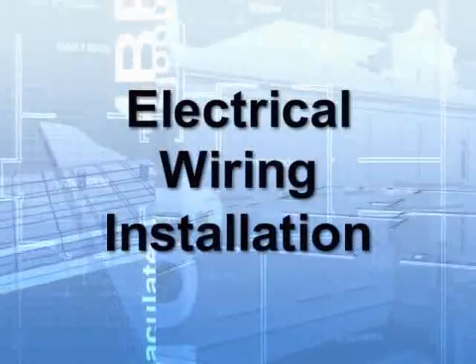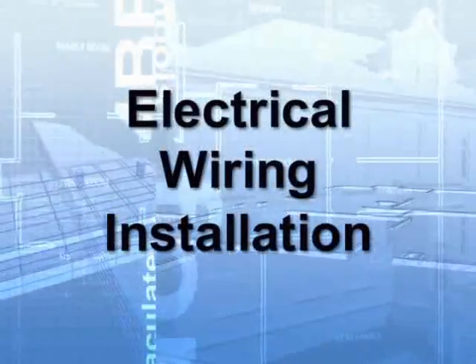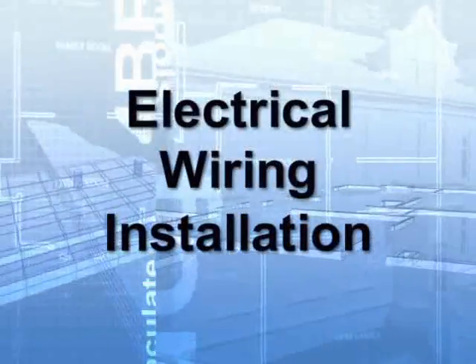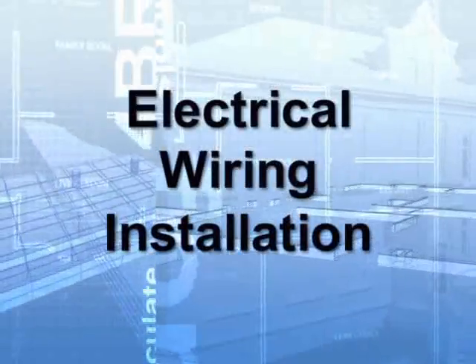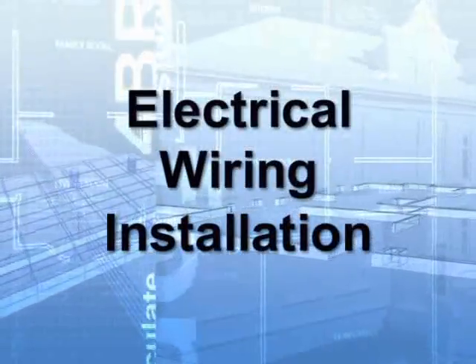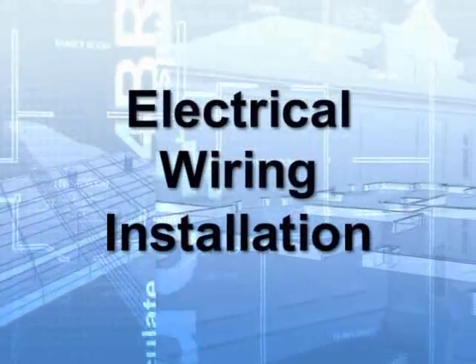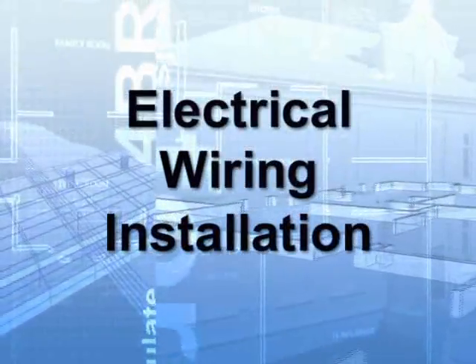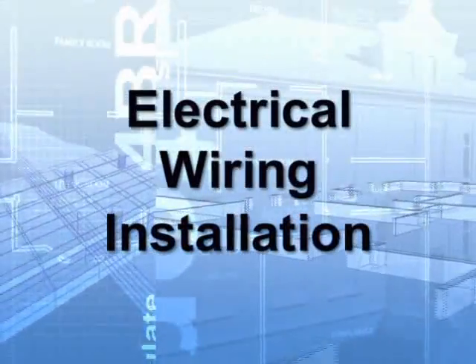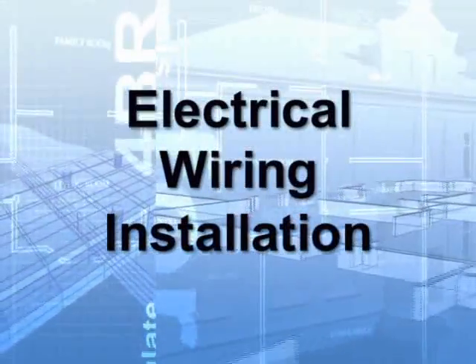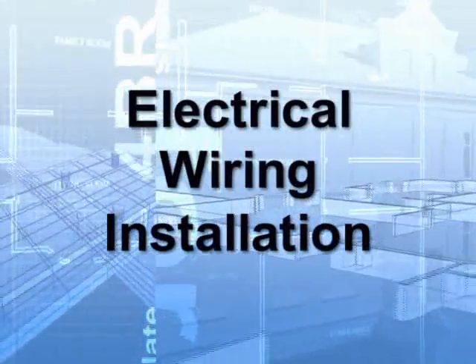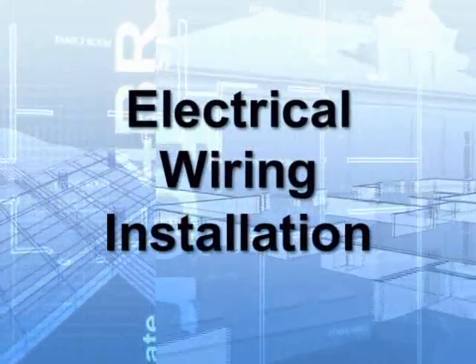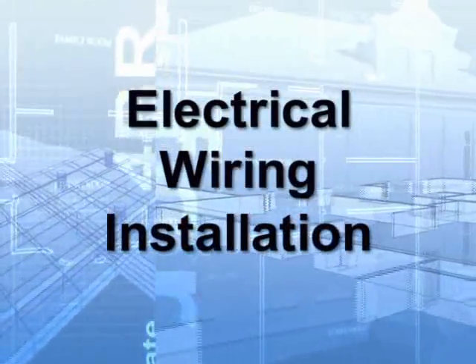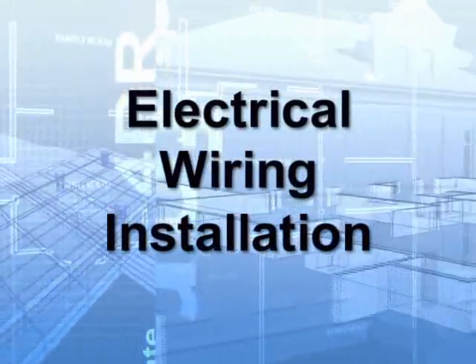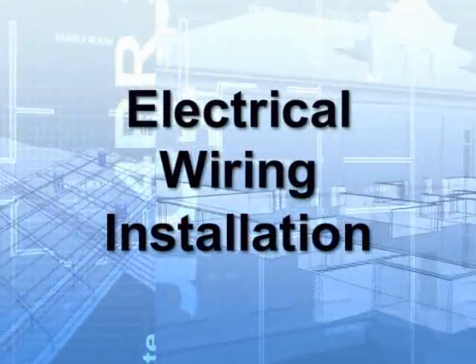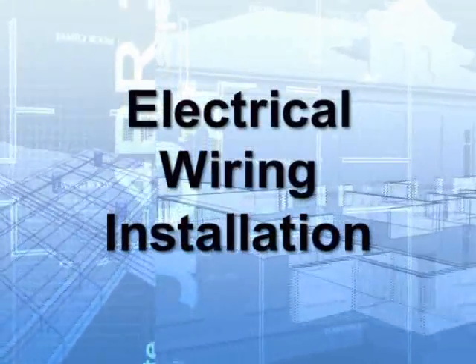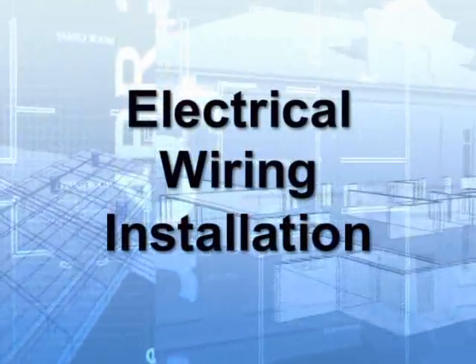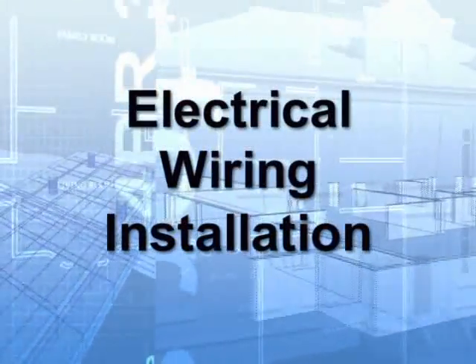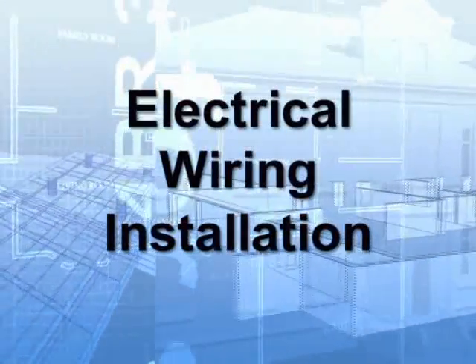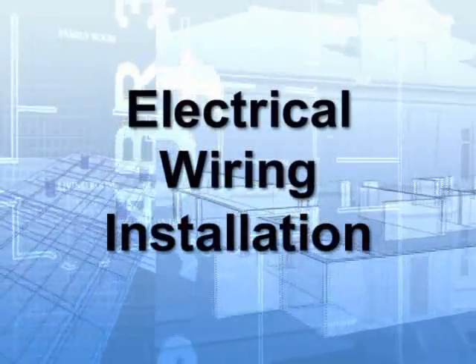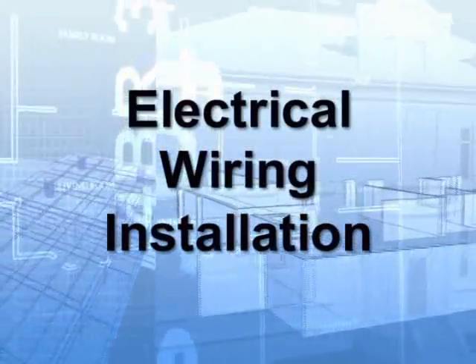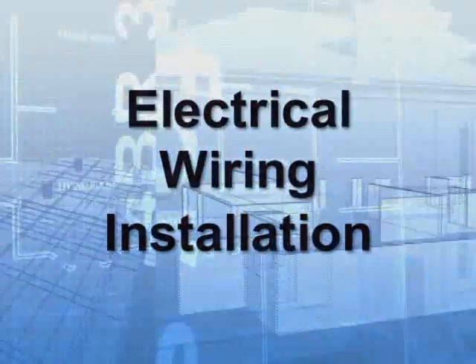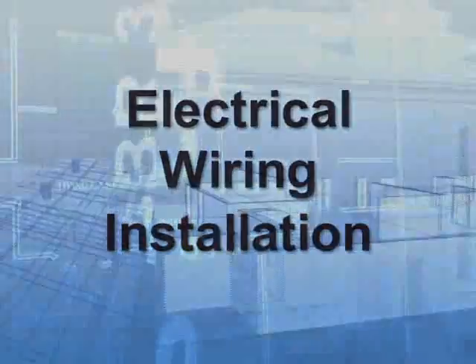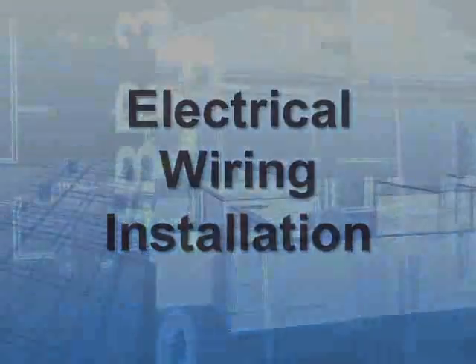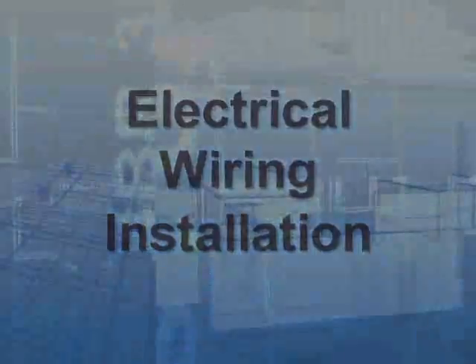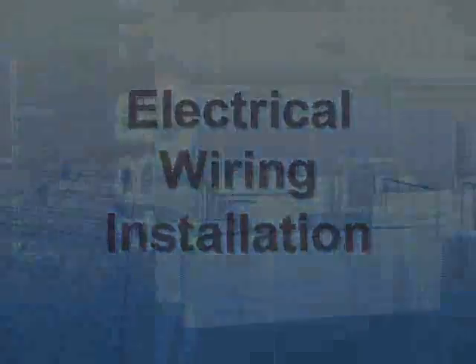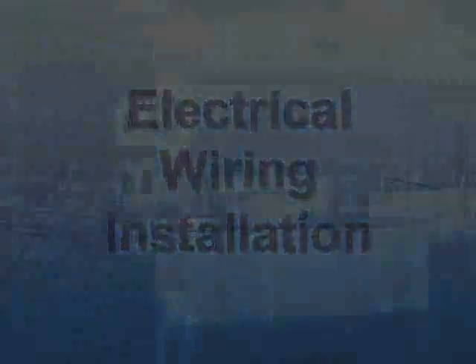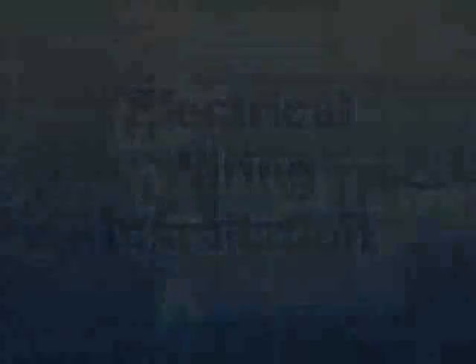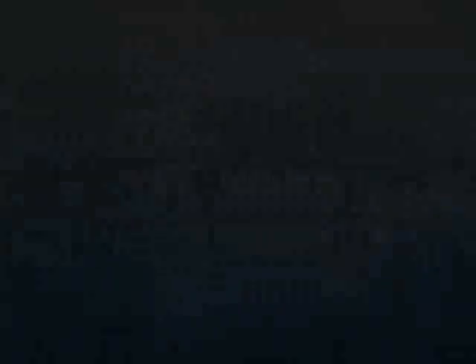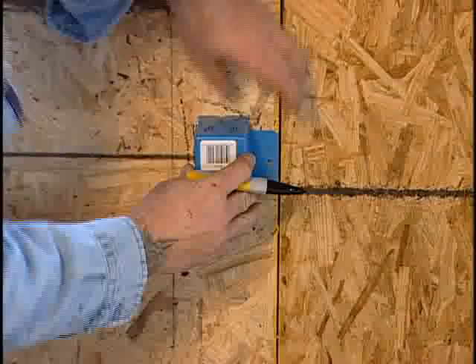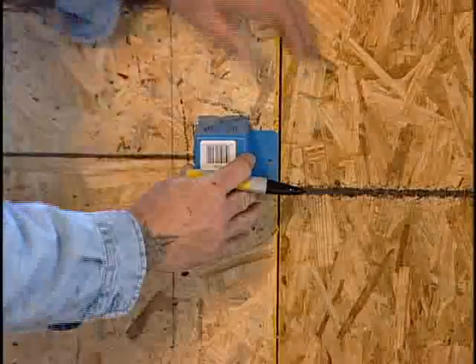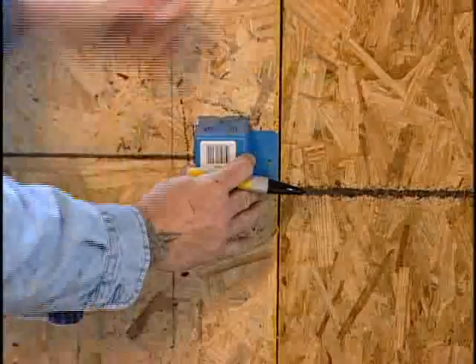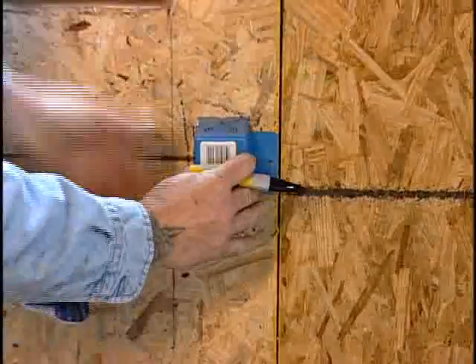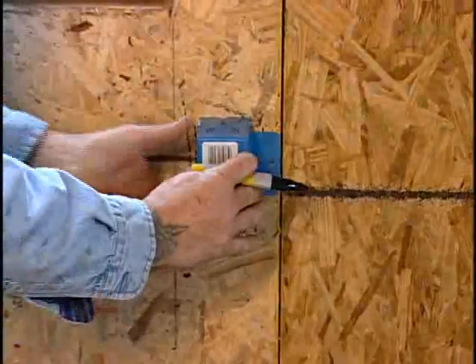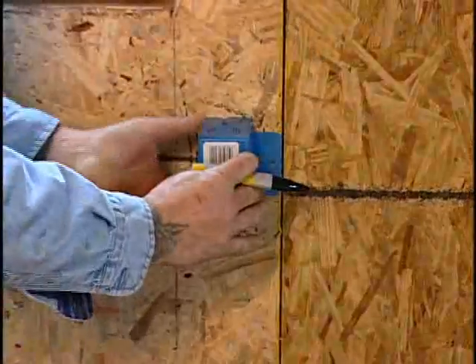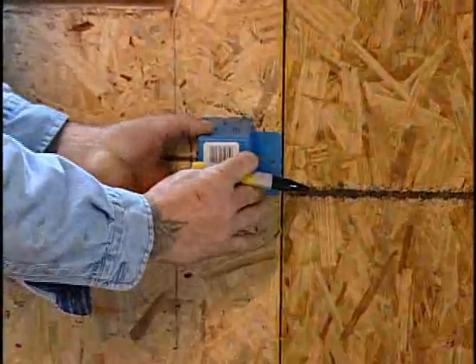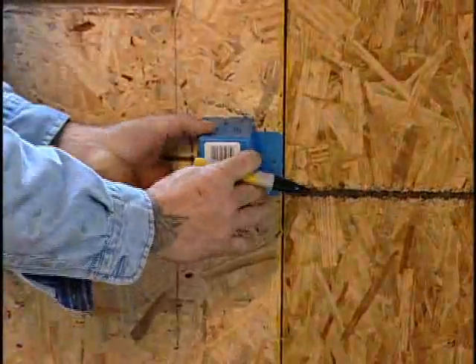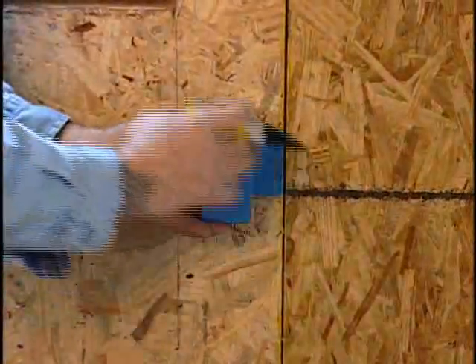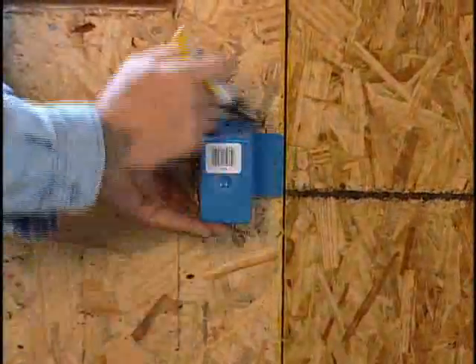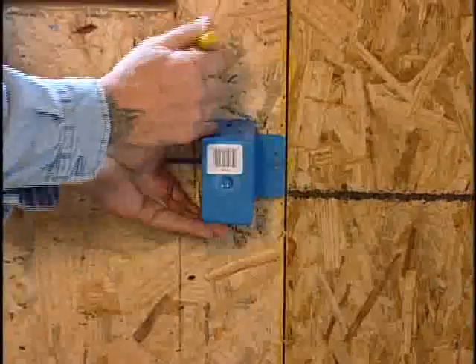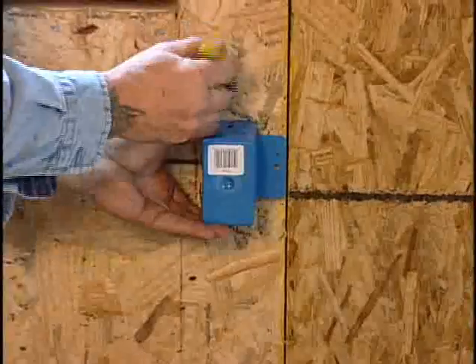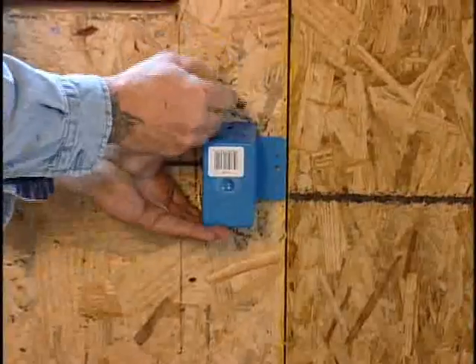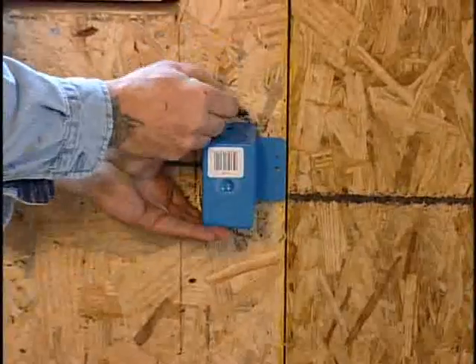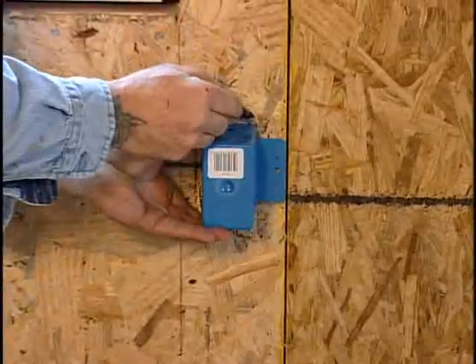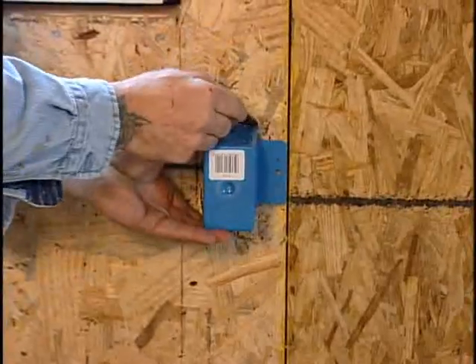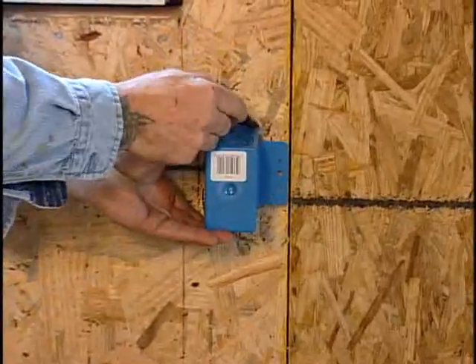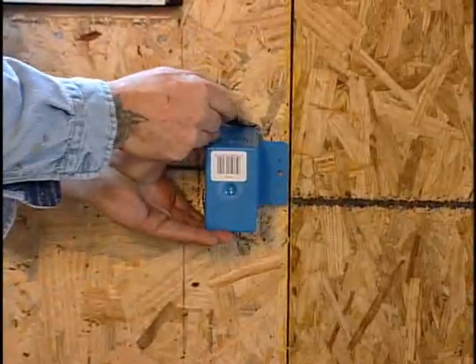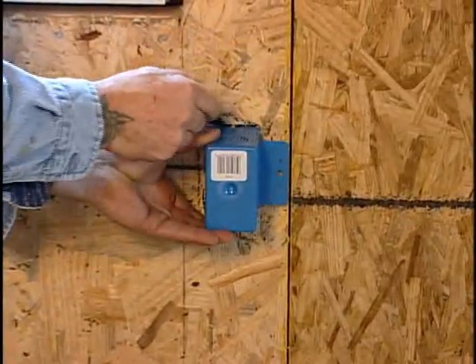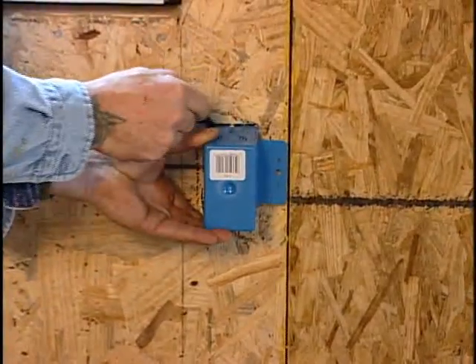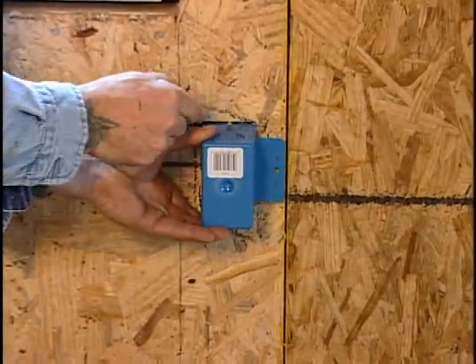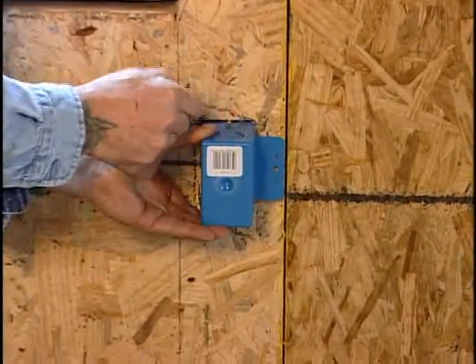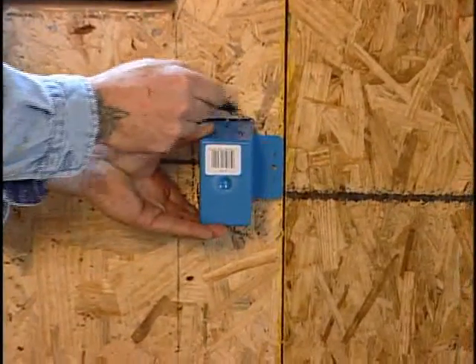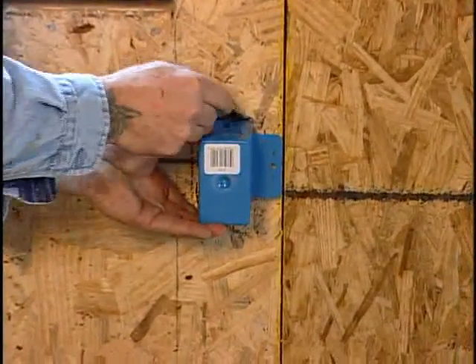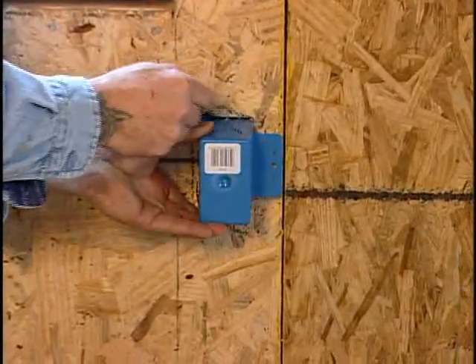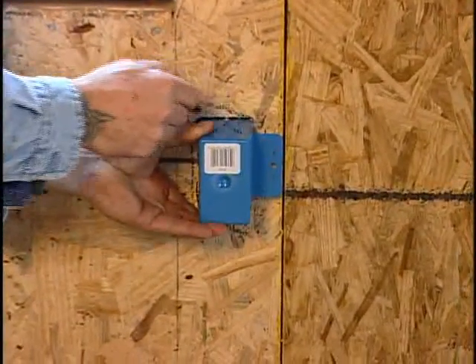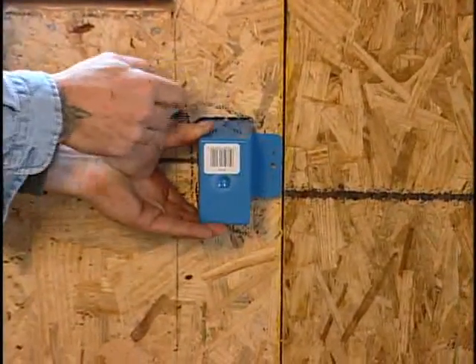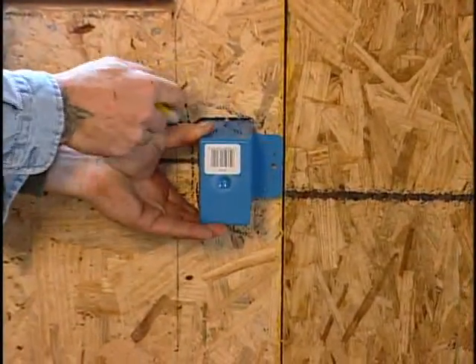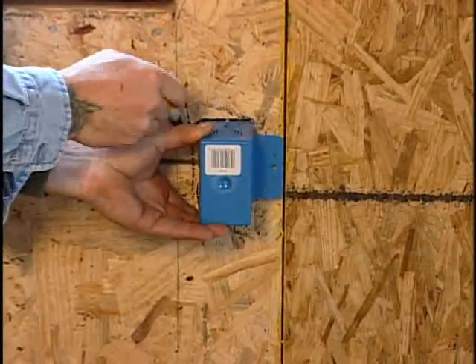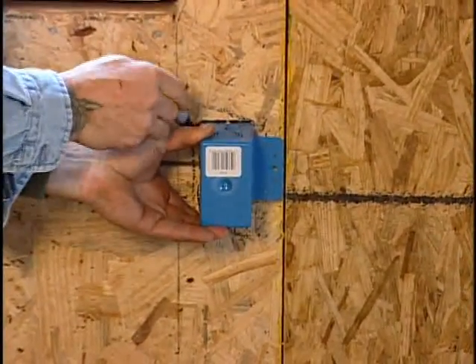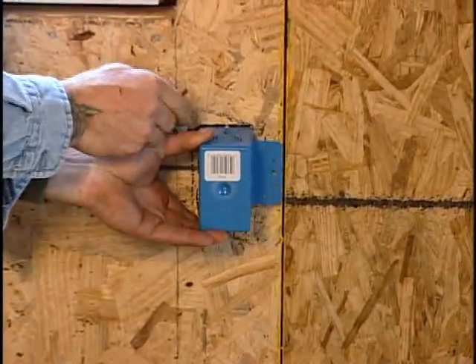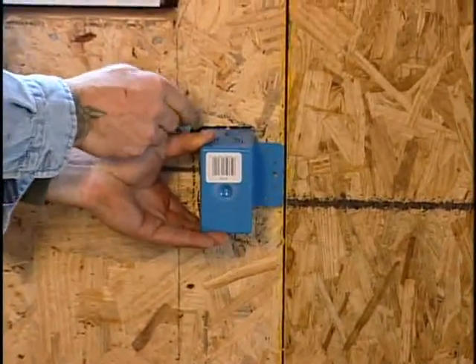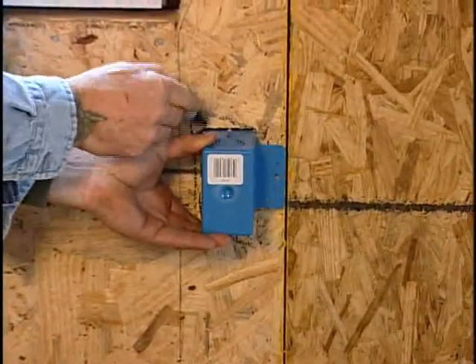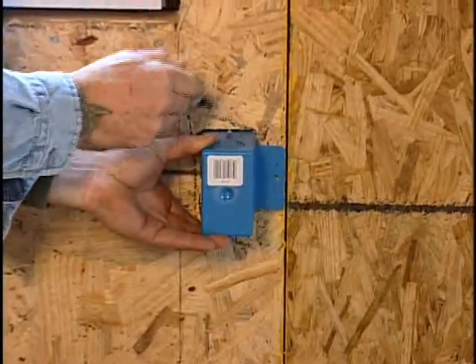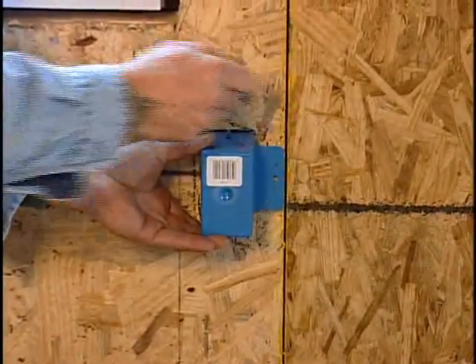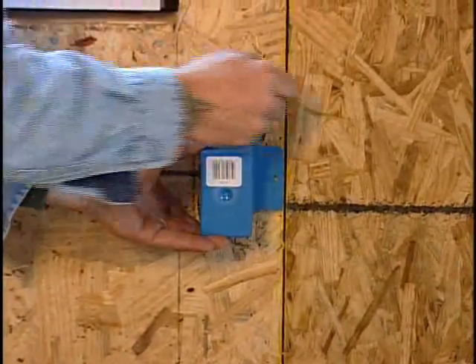Electrical wiring installation. The last part of this installation video will cover the electrical wiring.